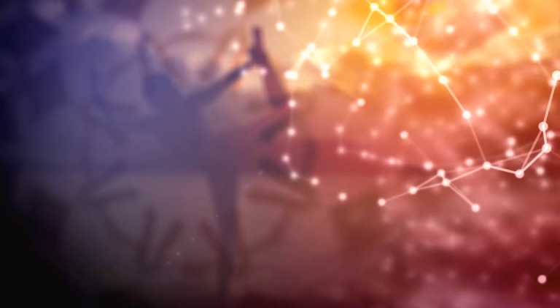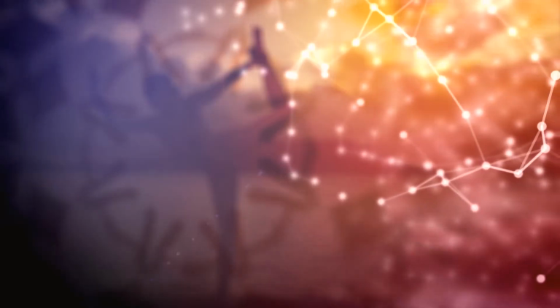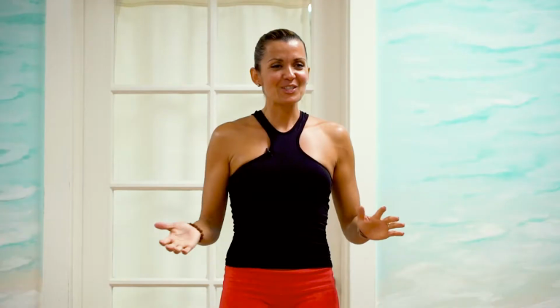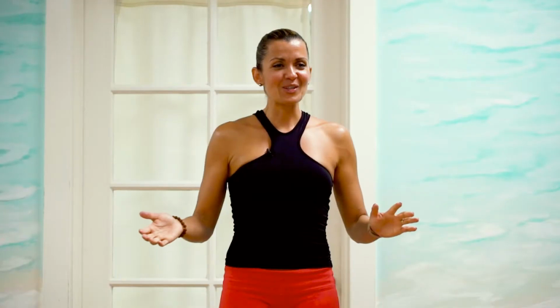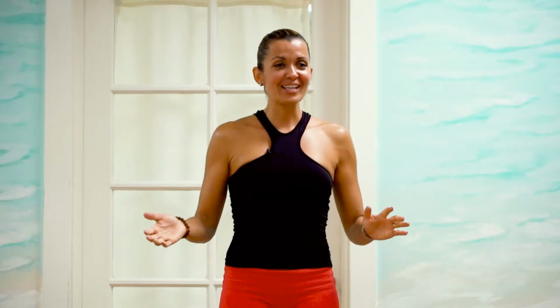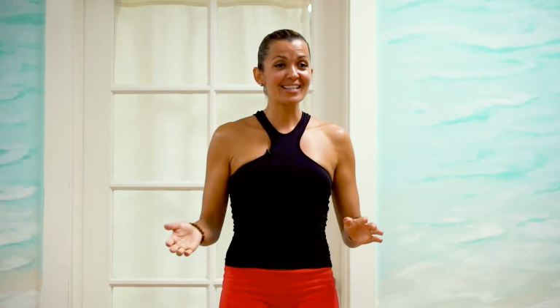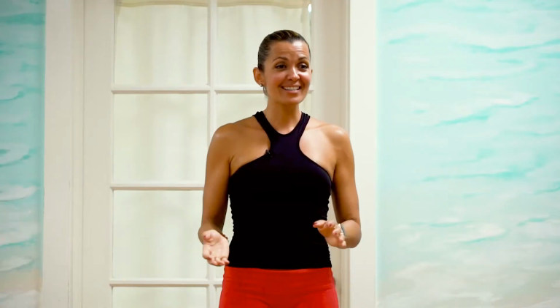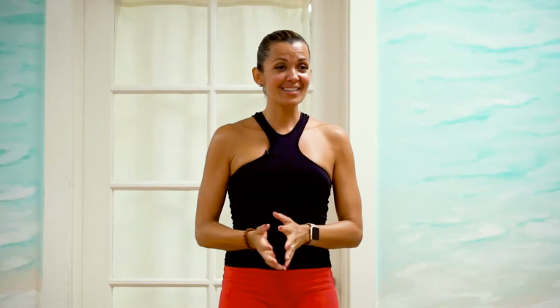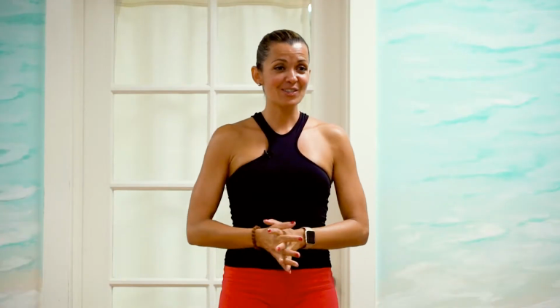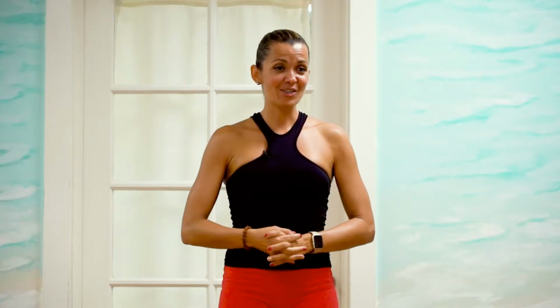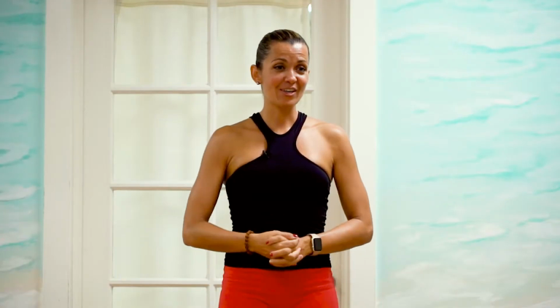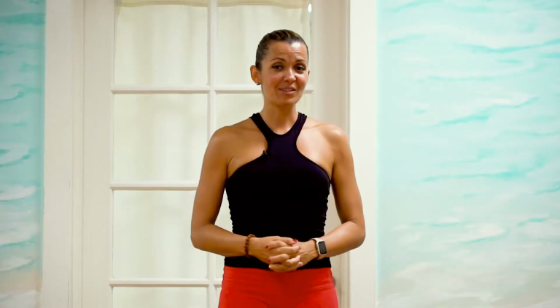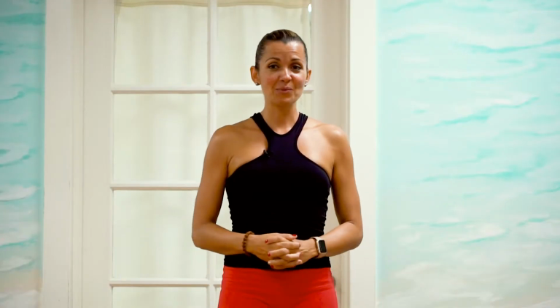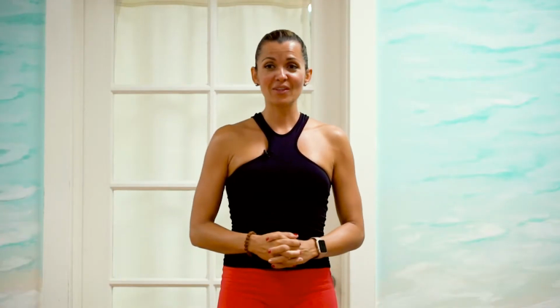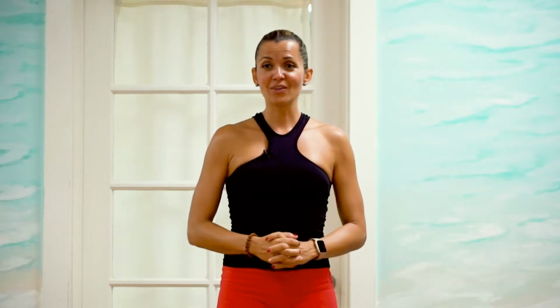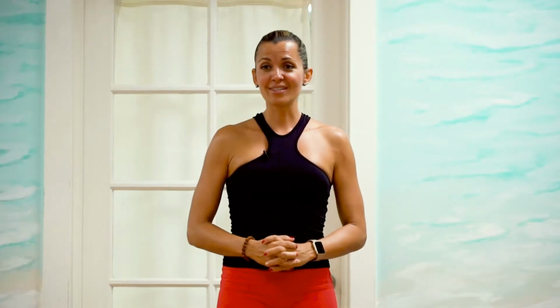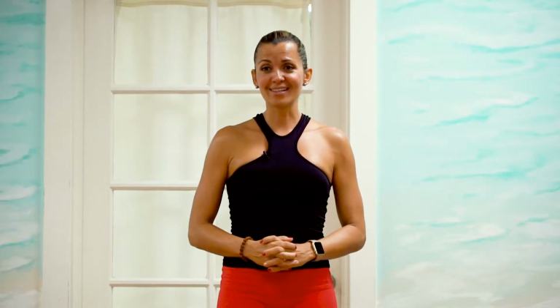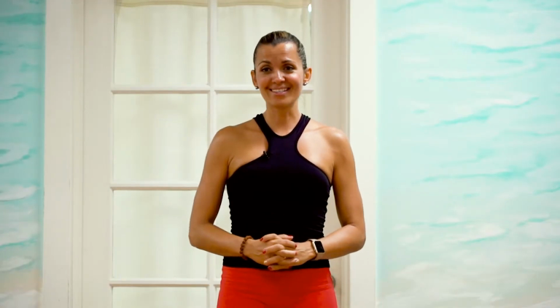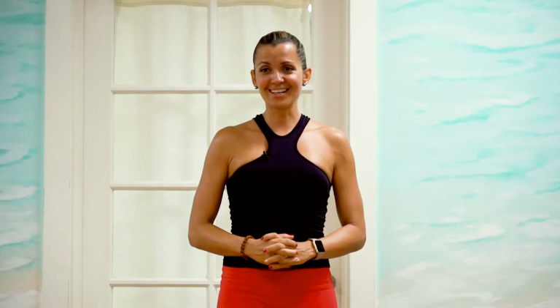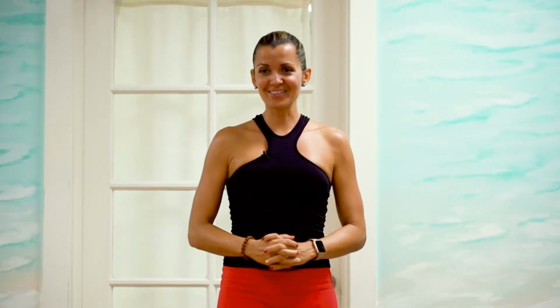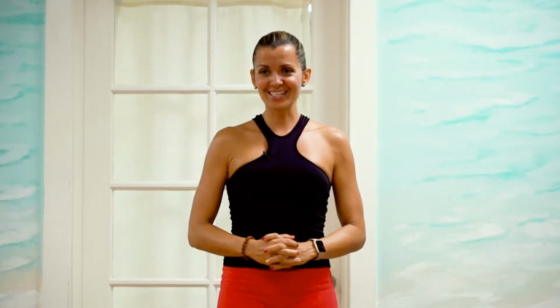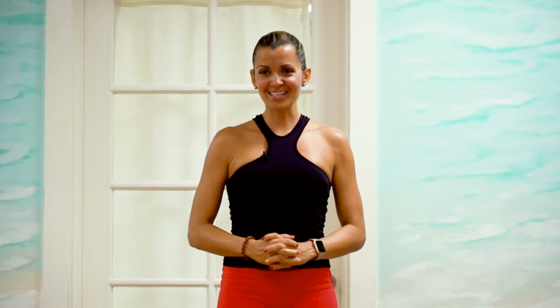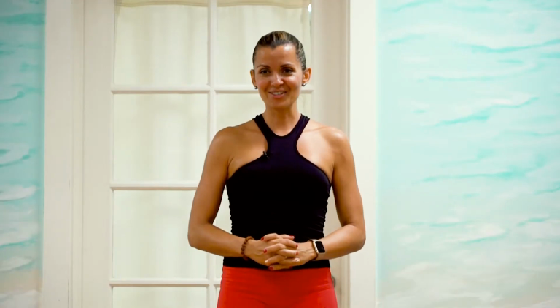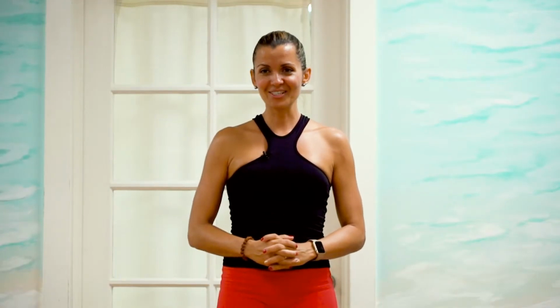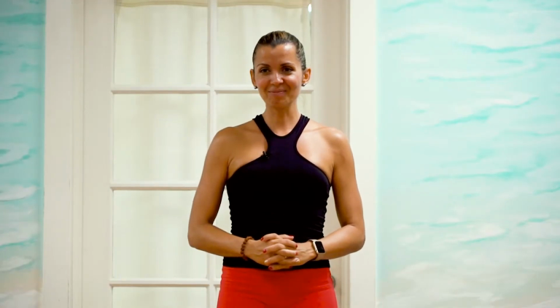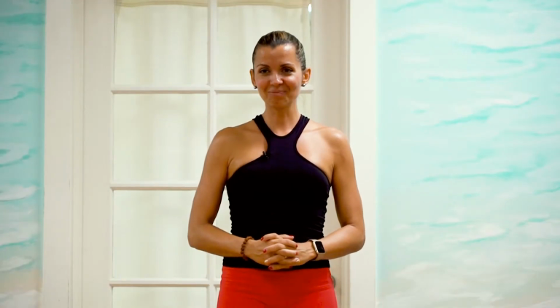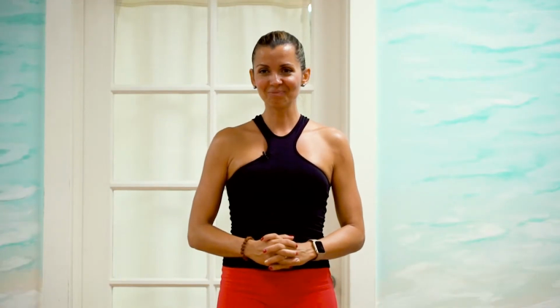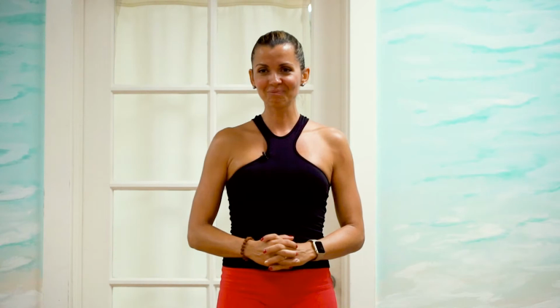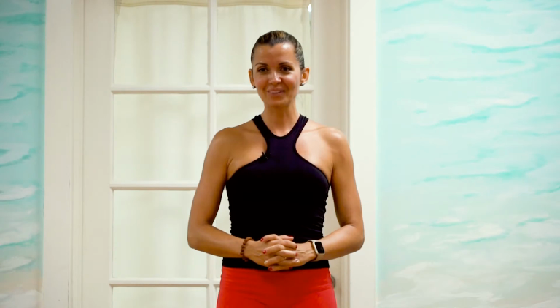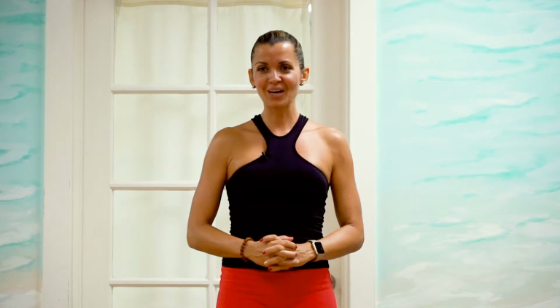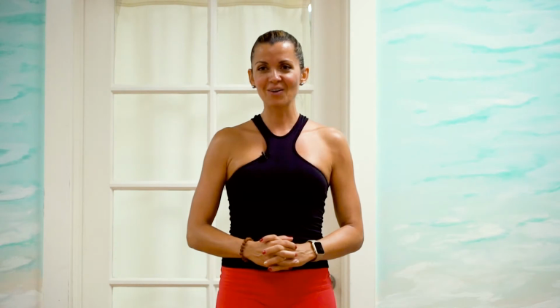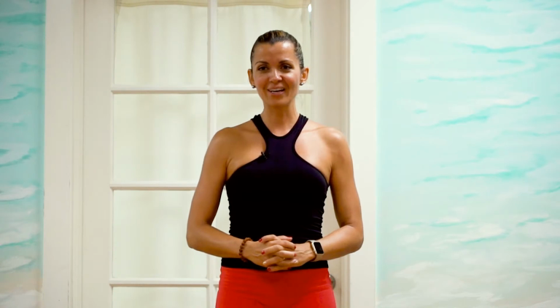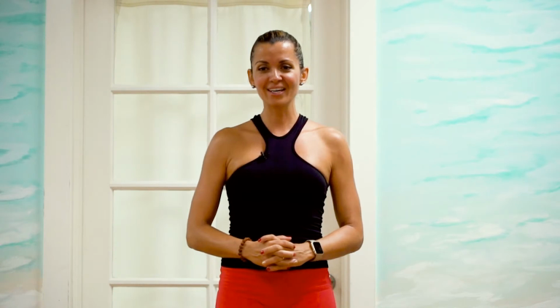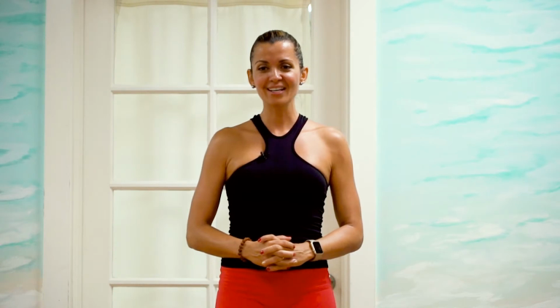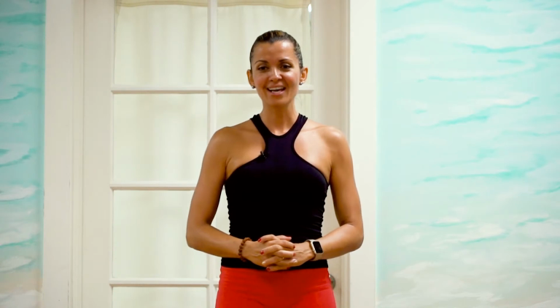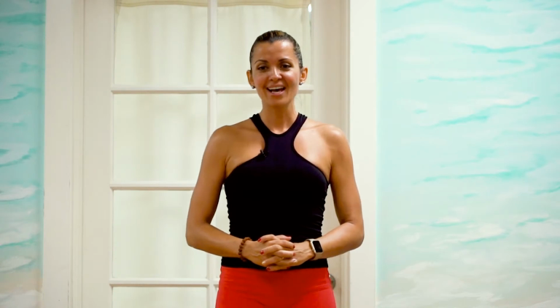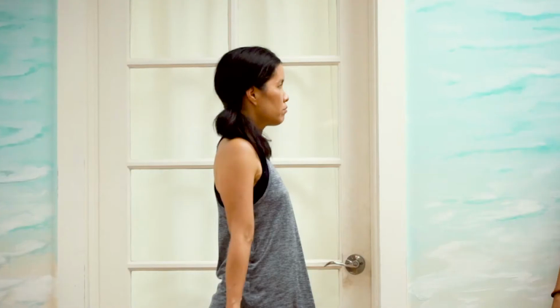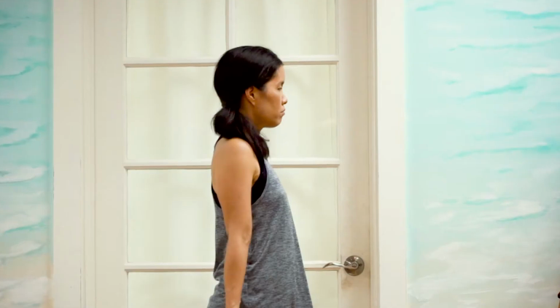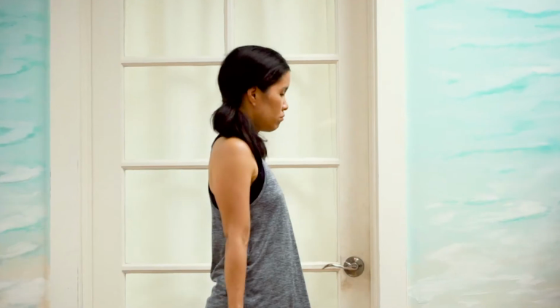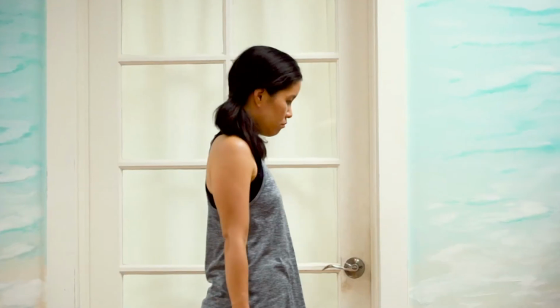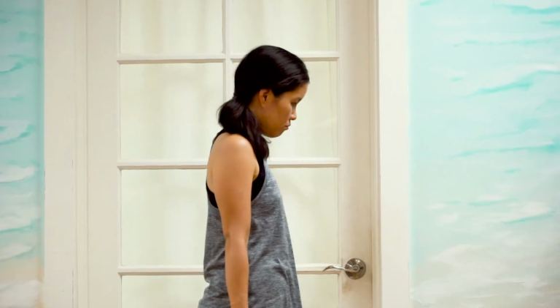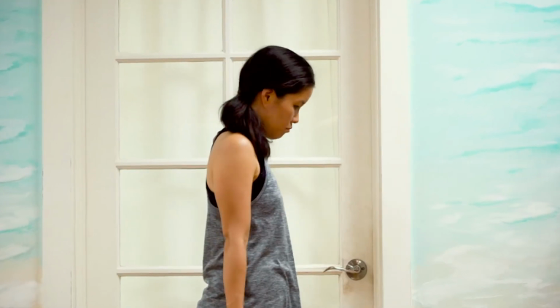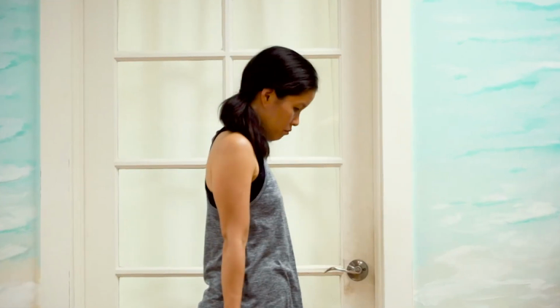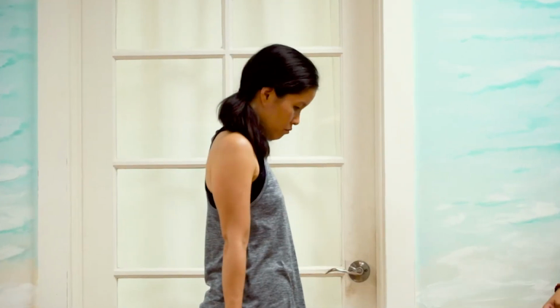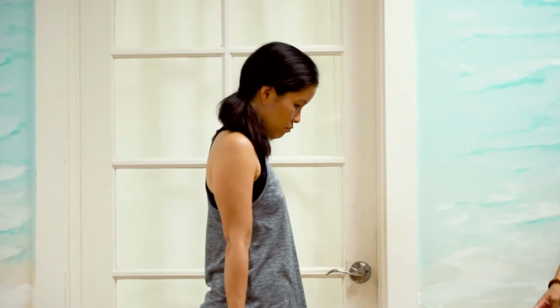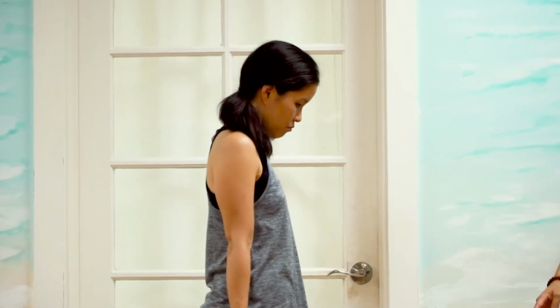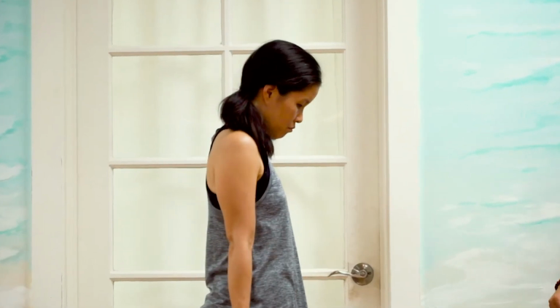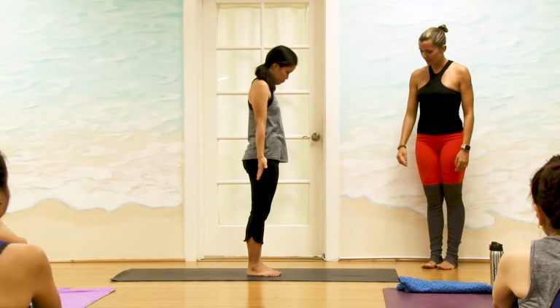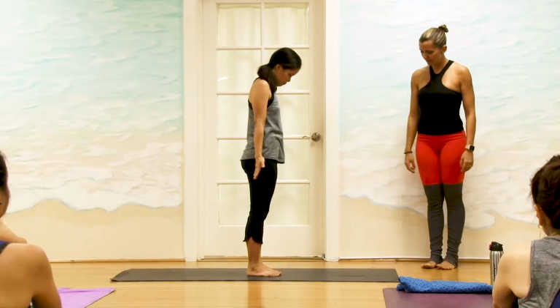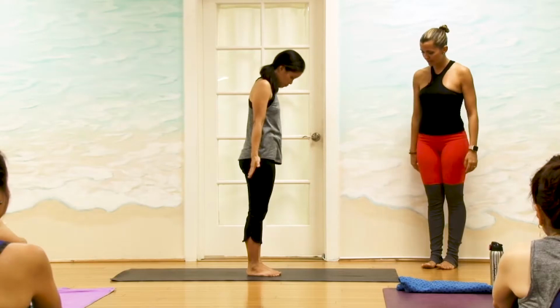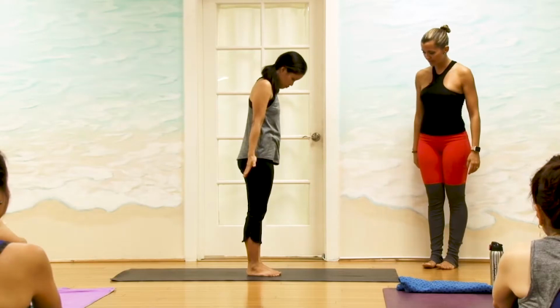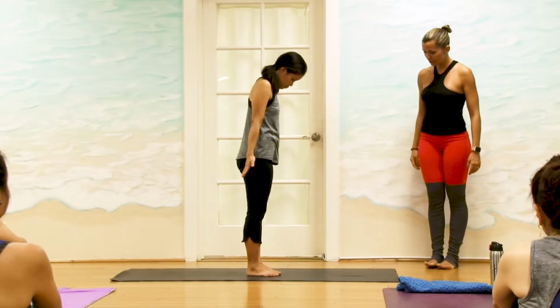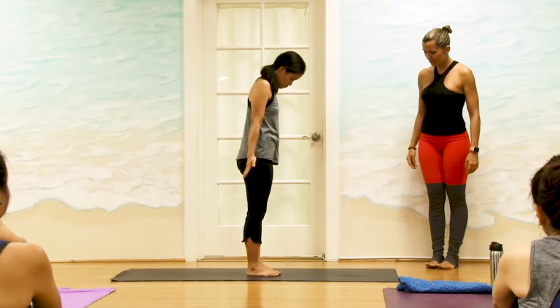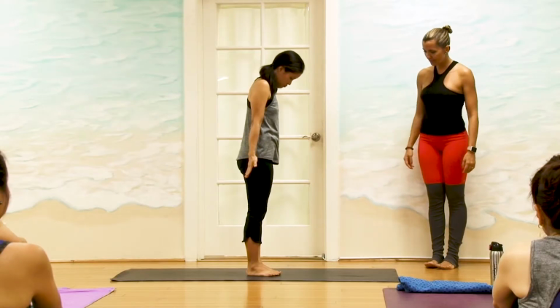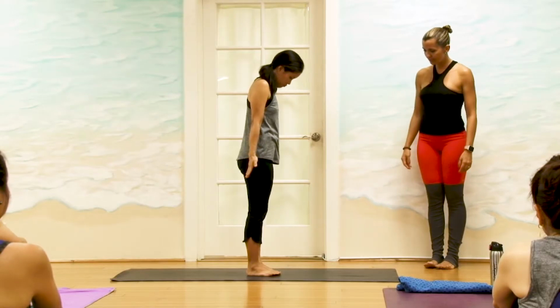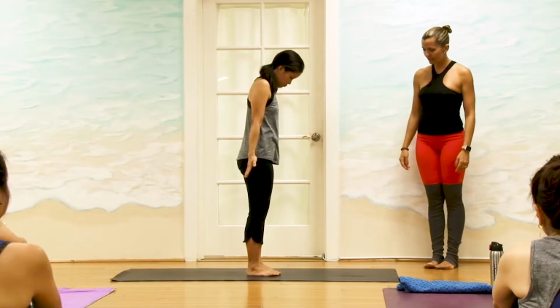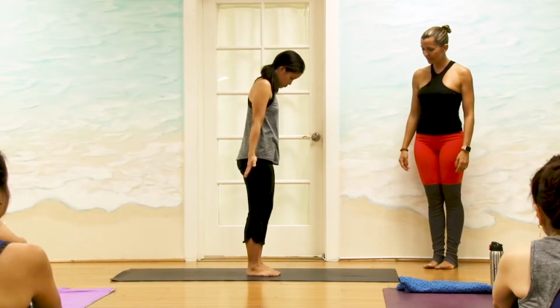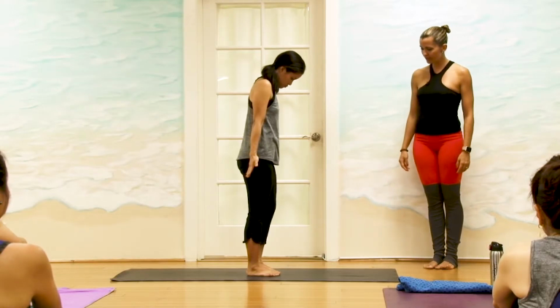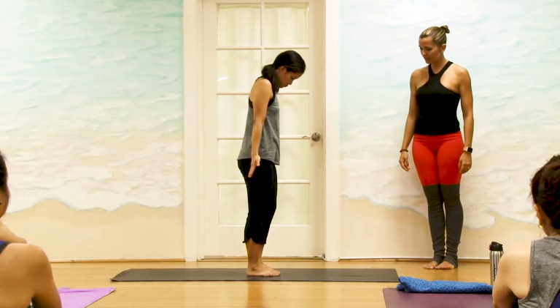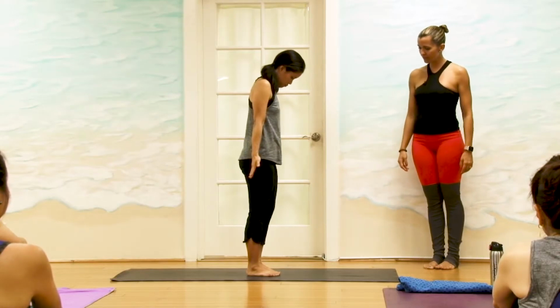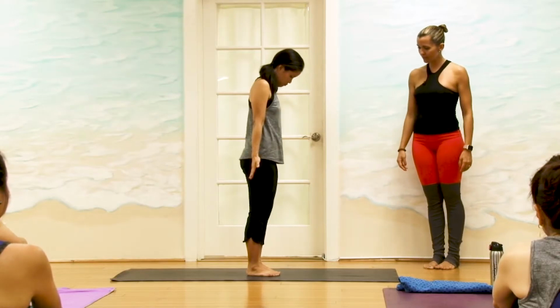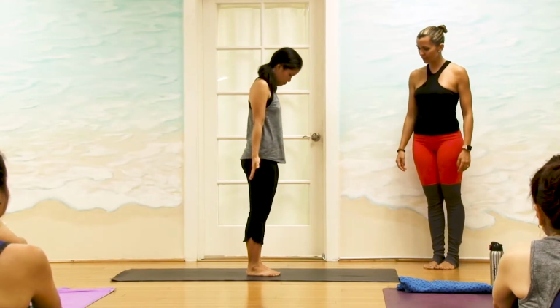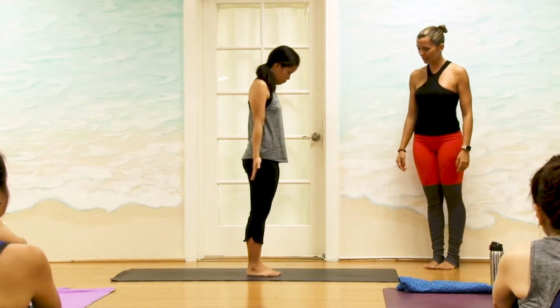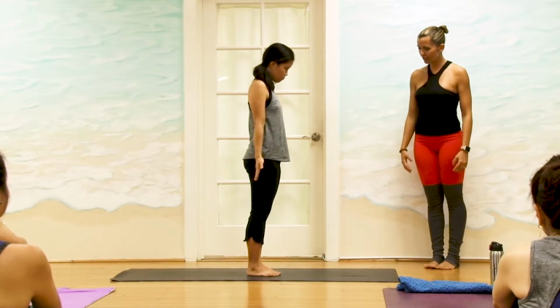So let's get started with our Sun Salutation. Toes touching, heels touching.